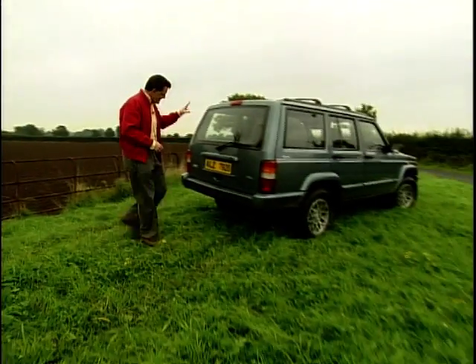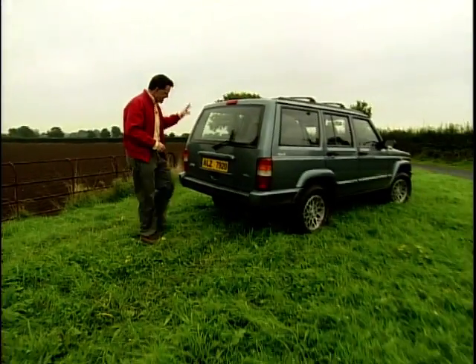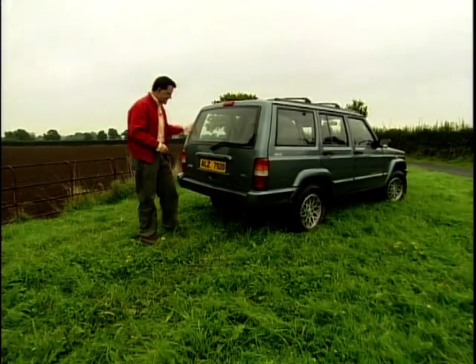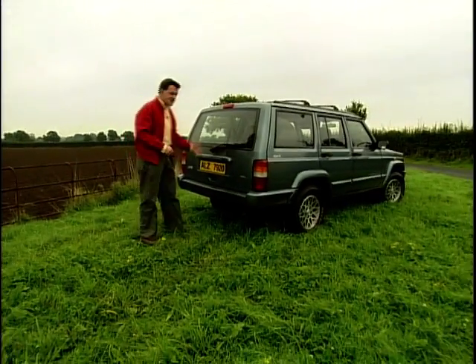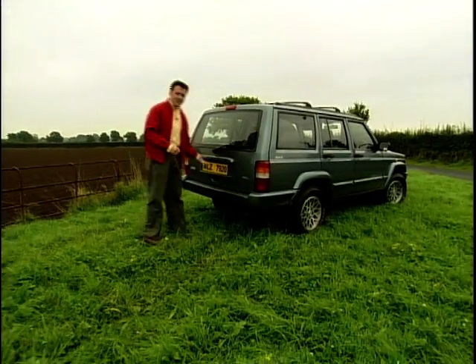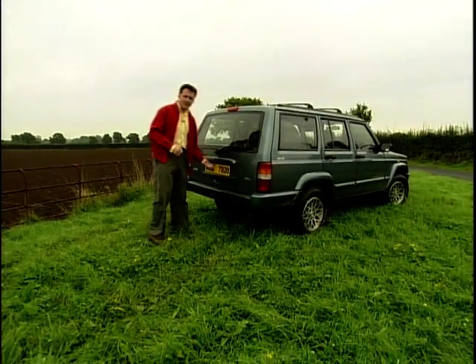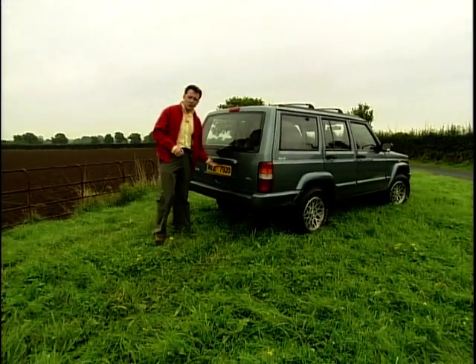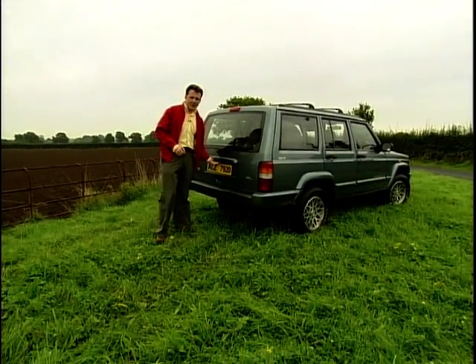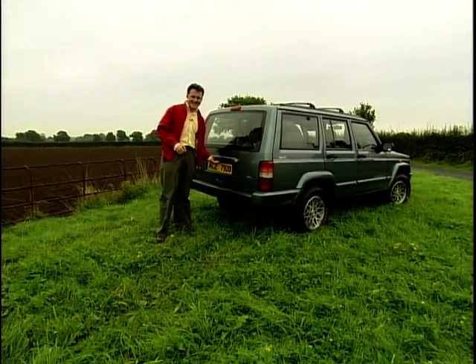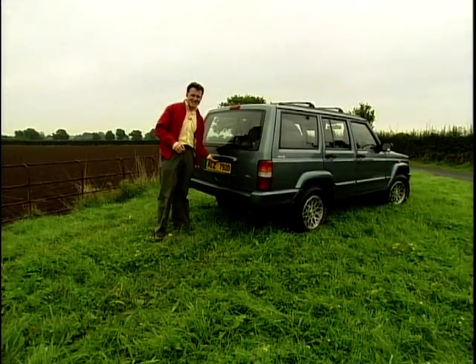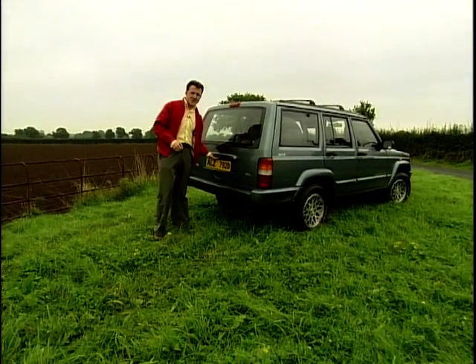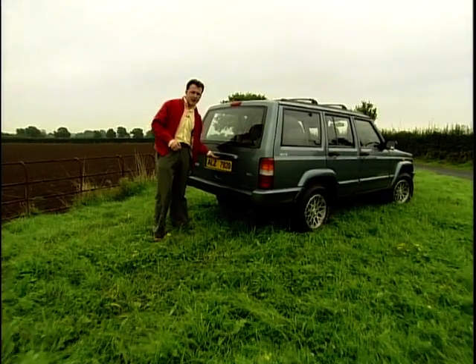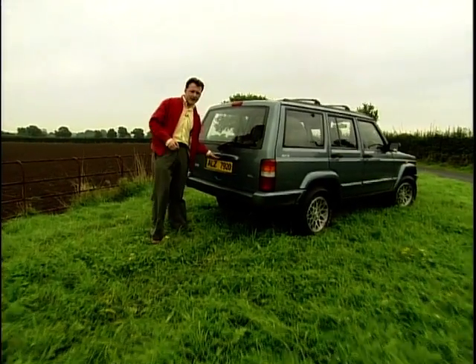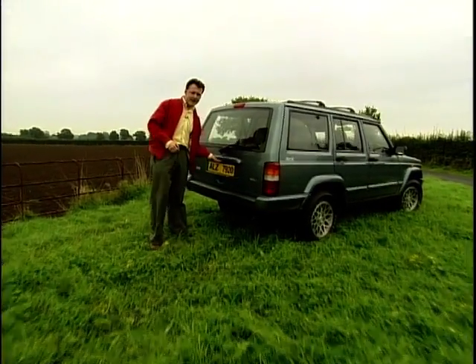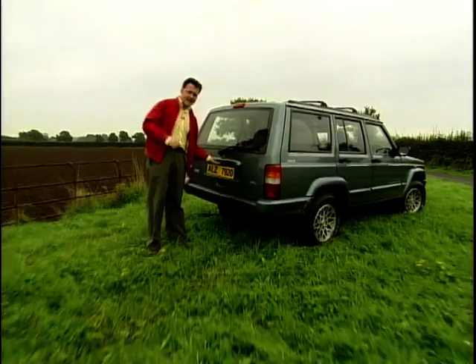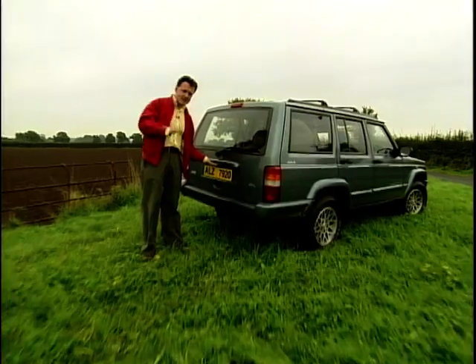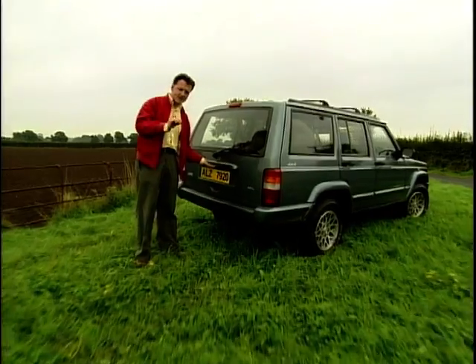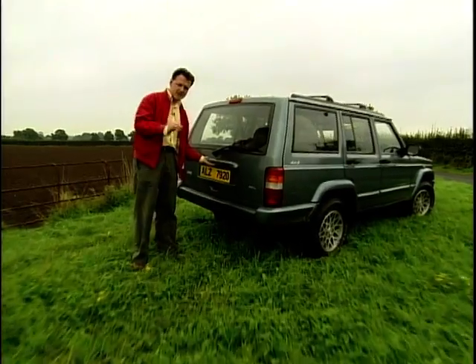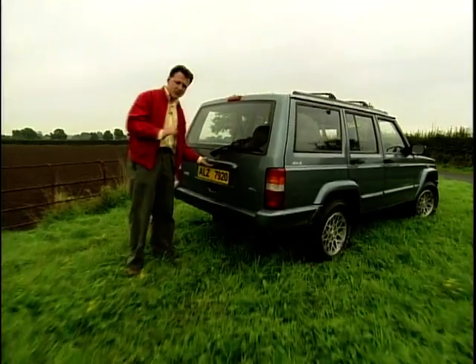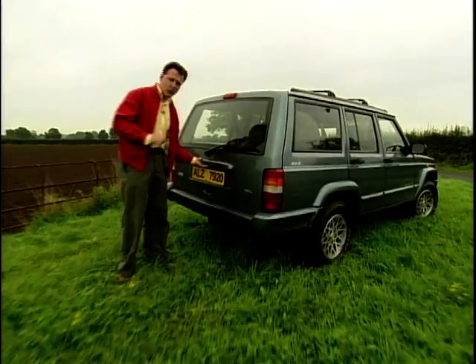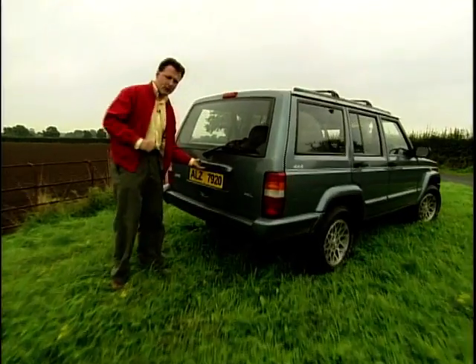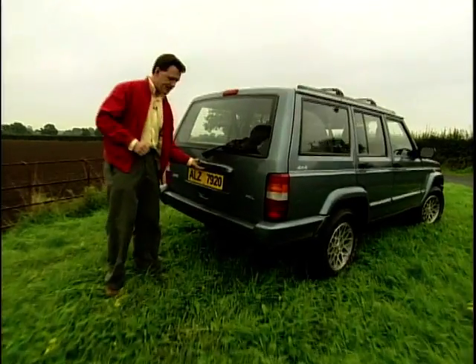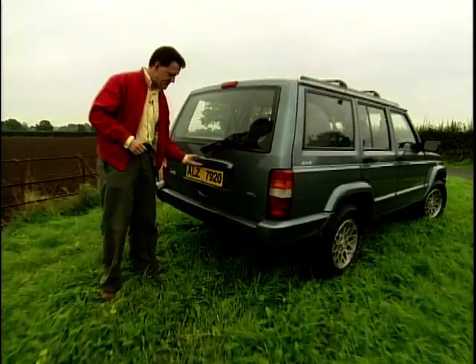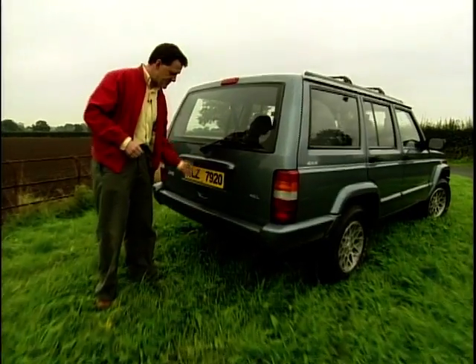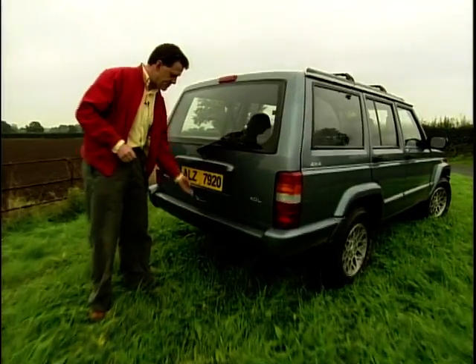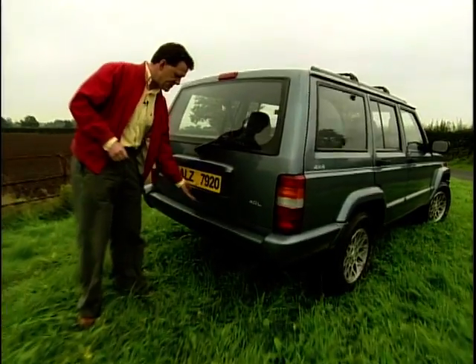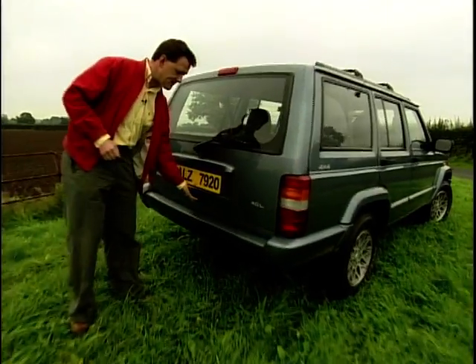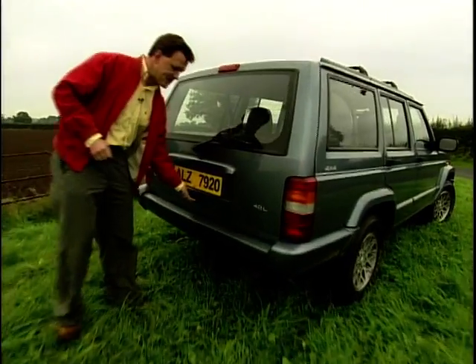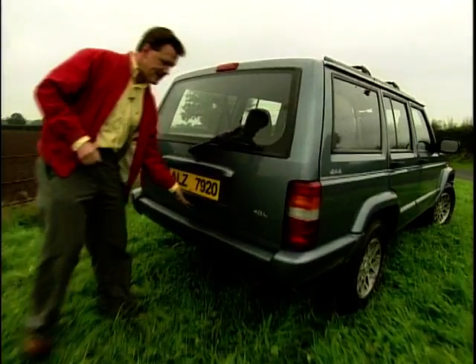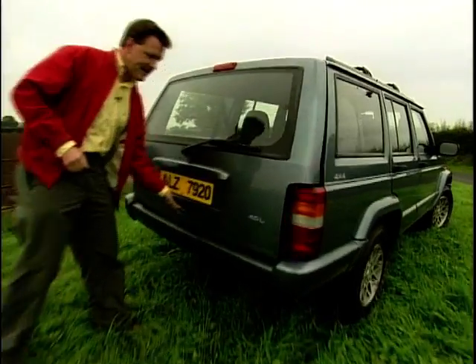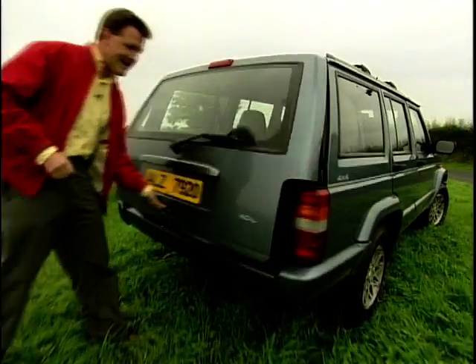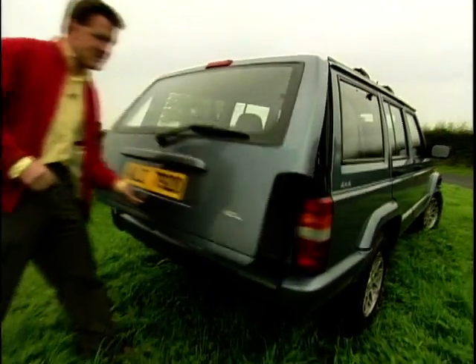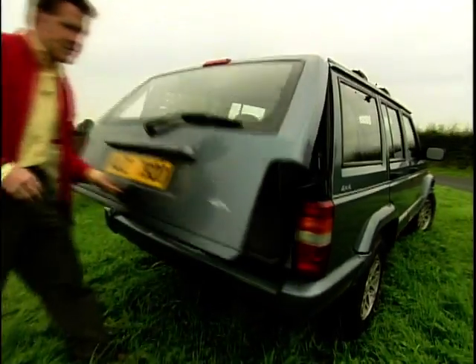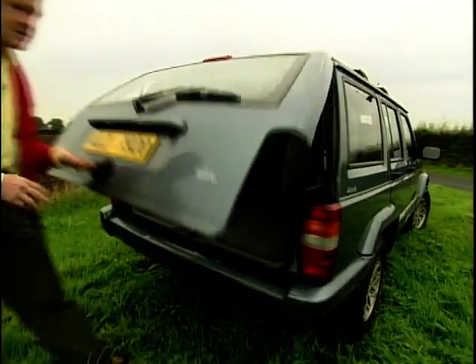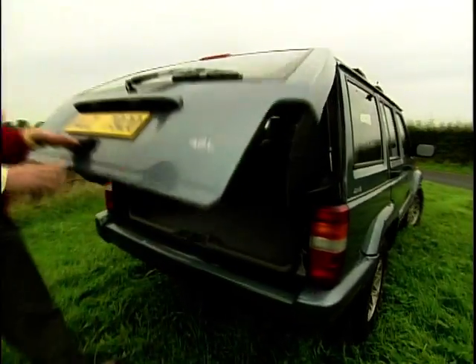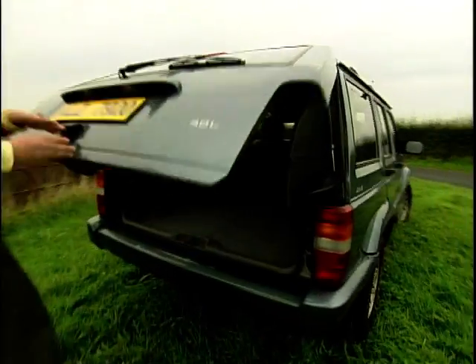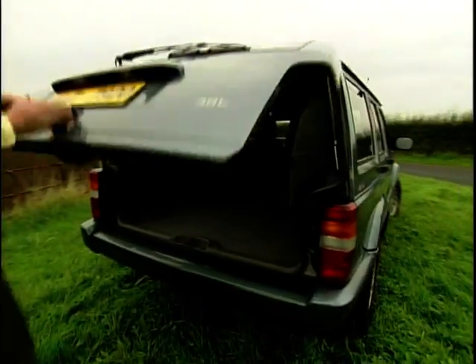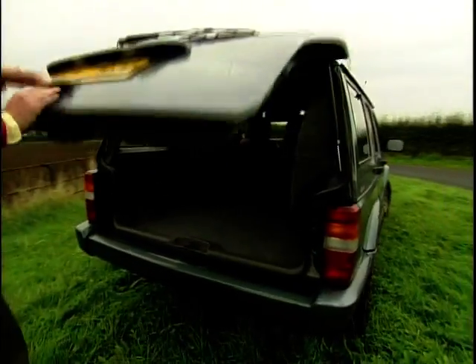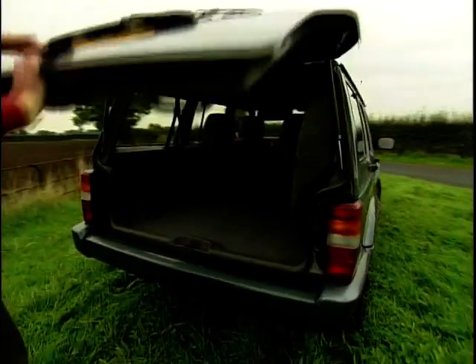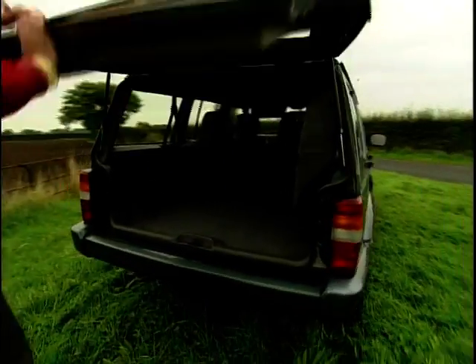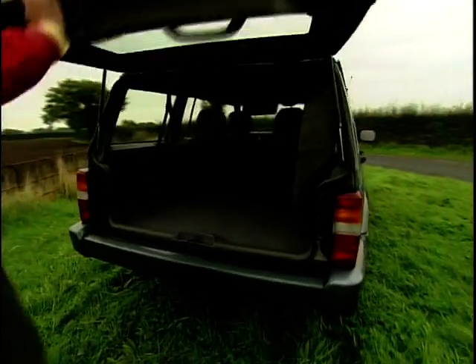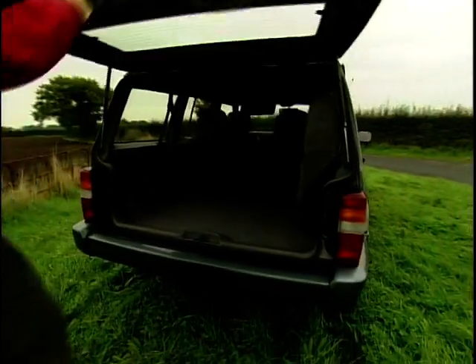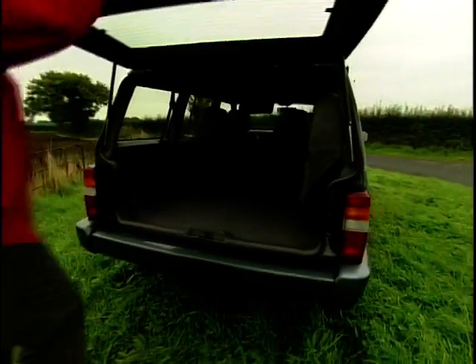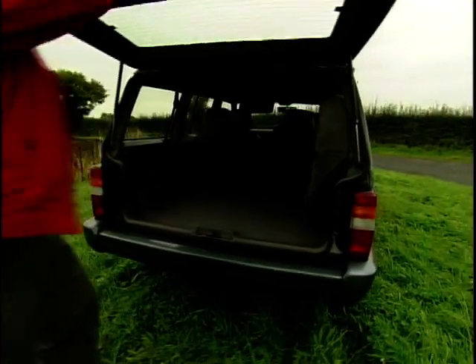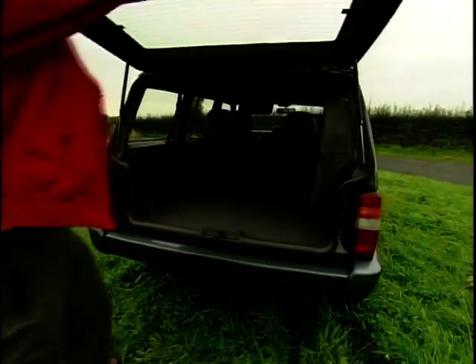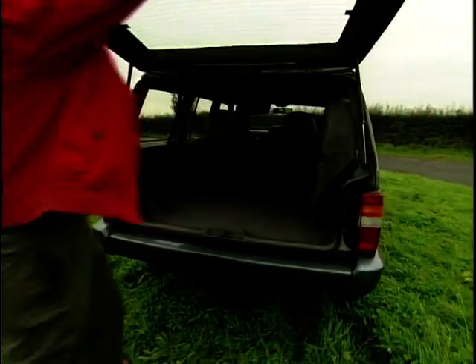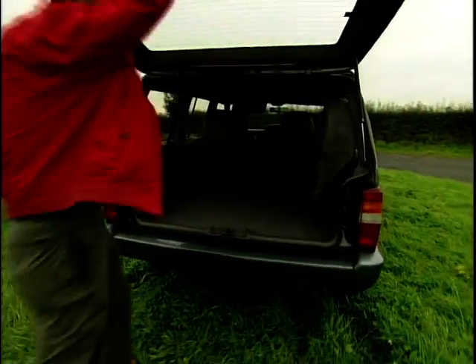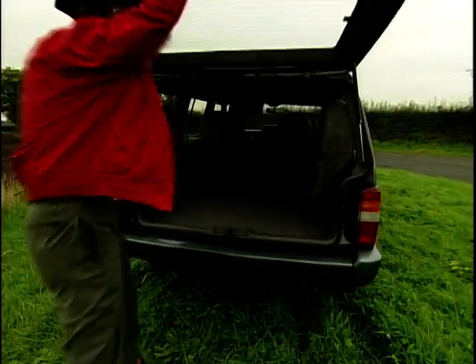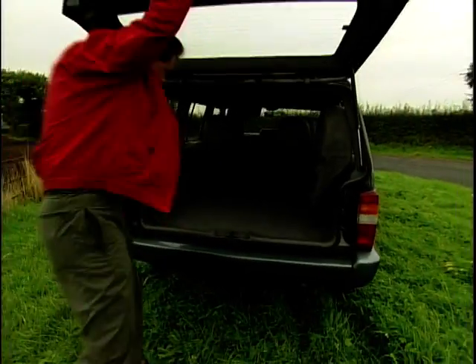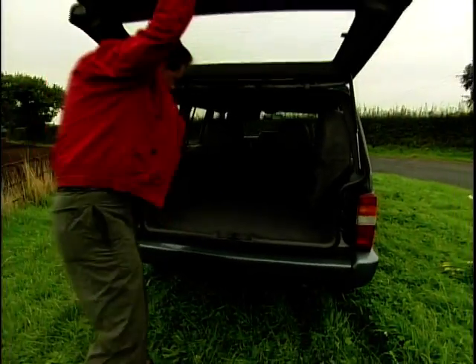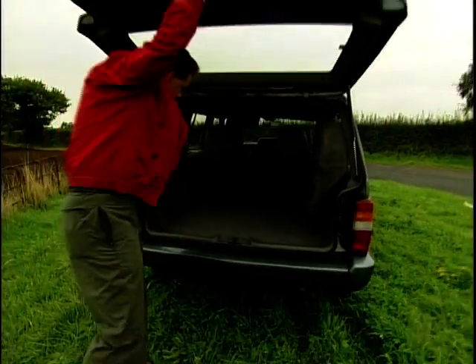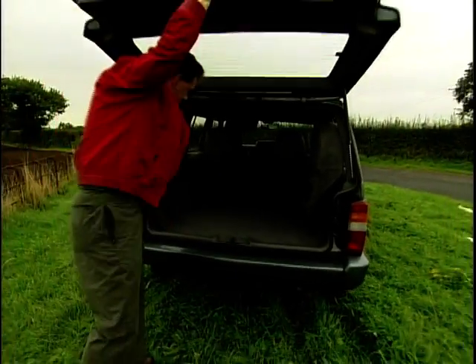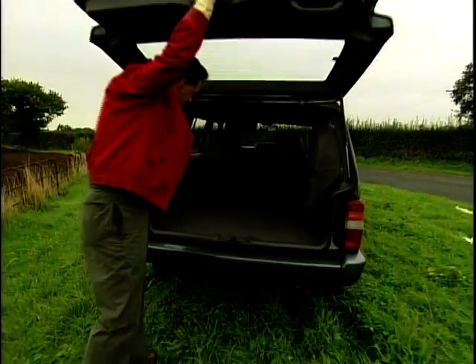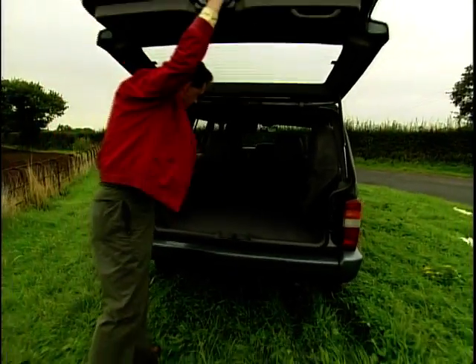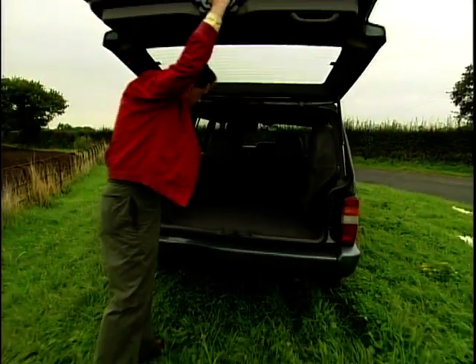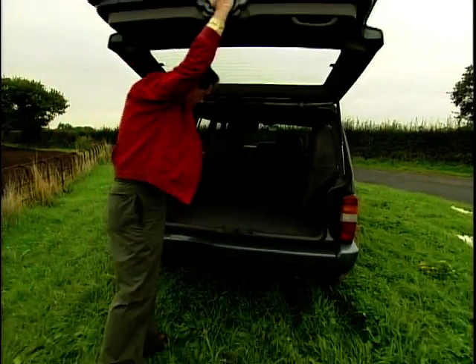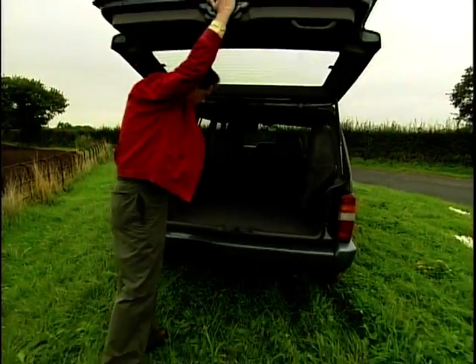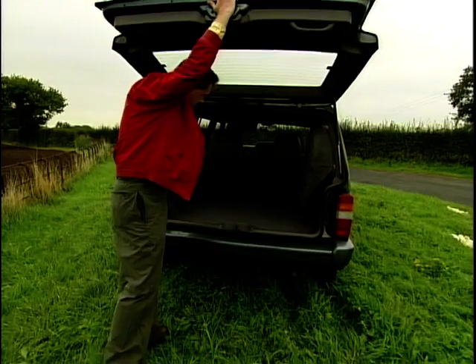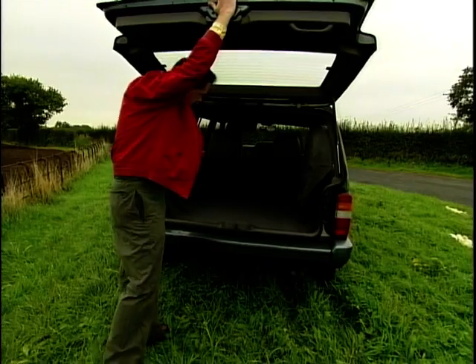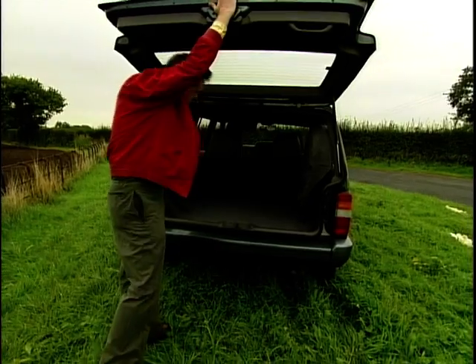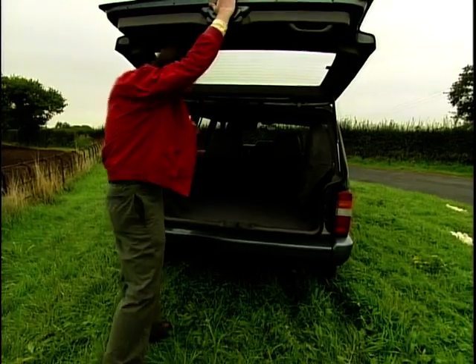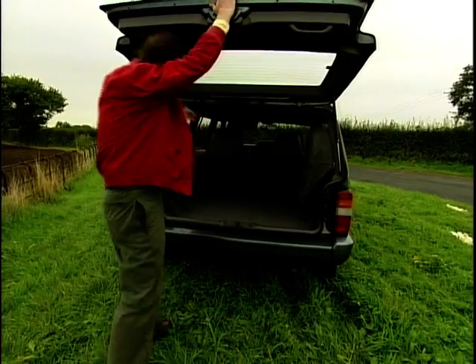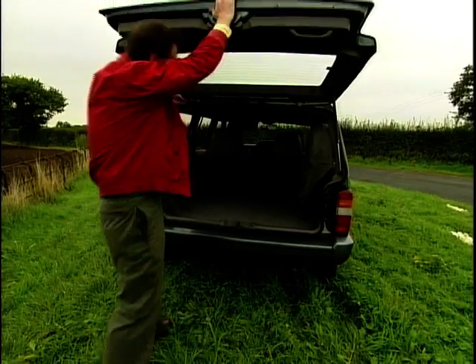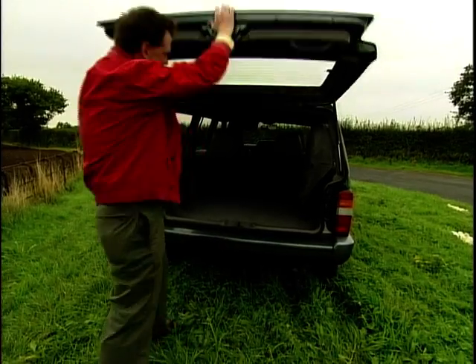This is a four-litre Cherokee. It's the smaller of the two Jeeps, and as you can see, it still gets a good deal of boot space. Plenty of space back there.